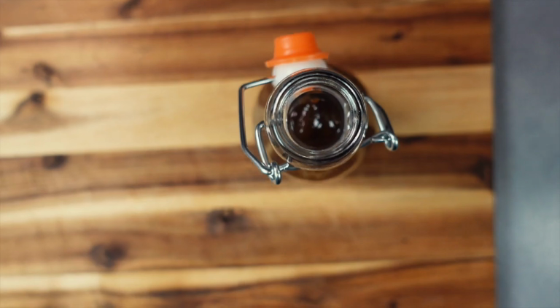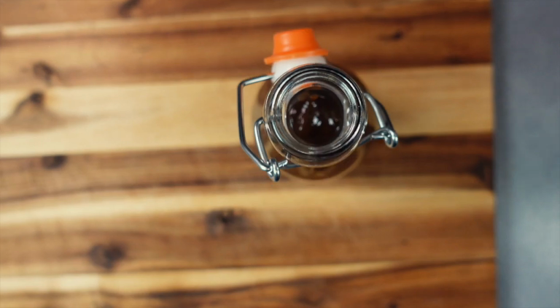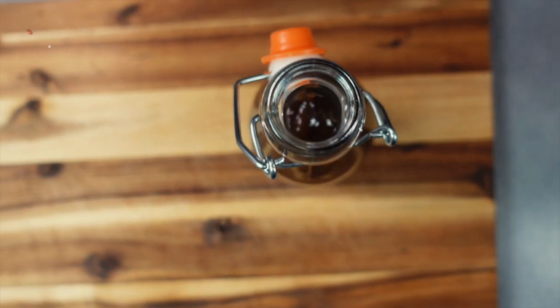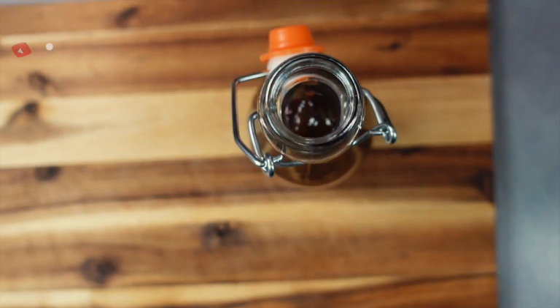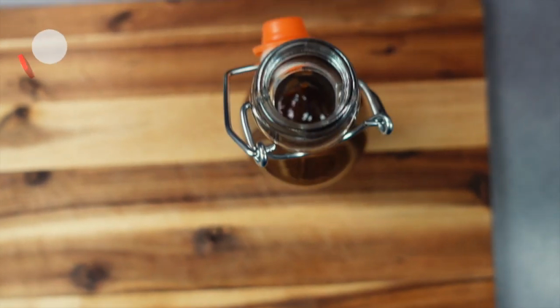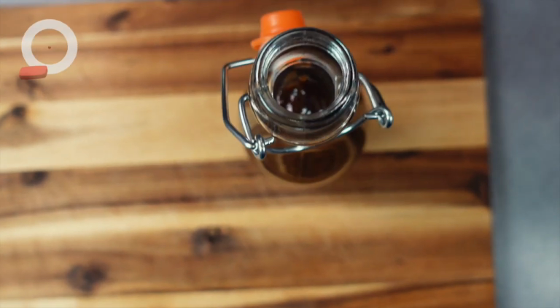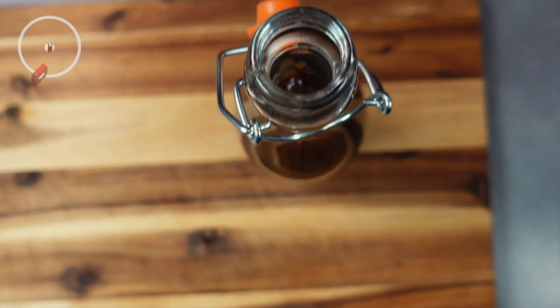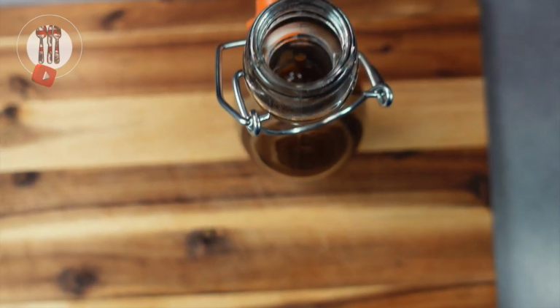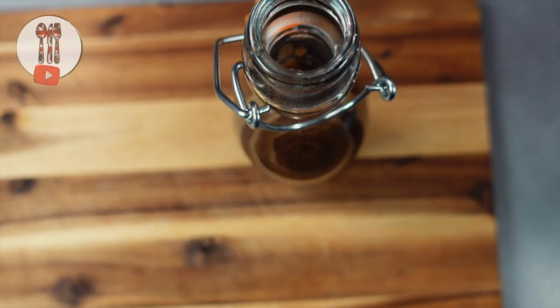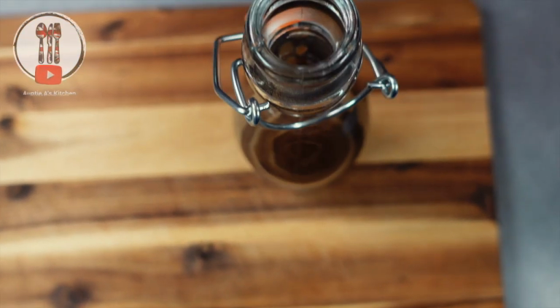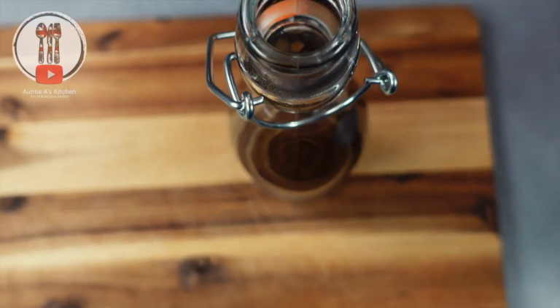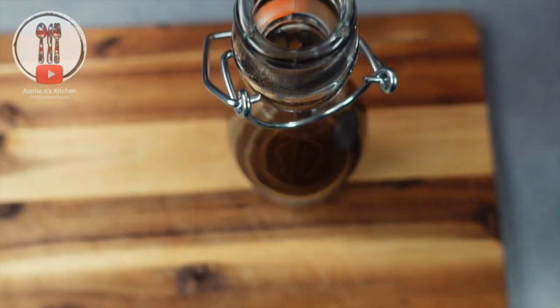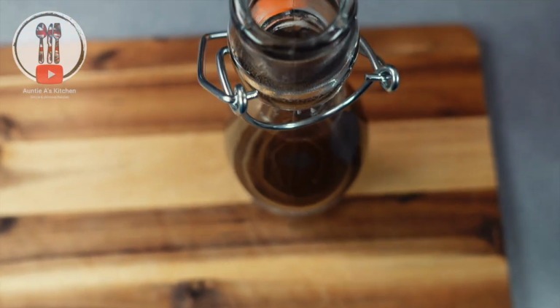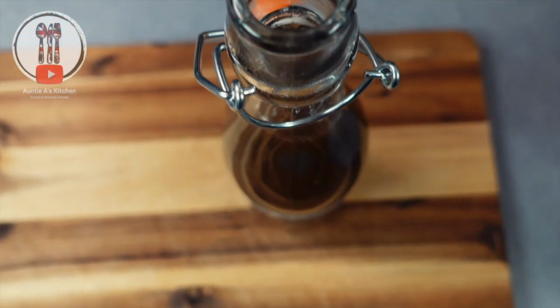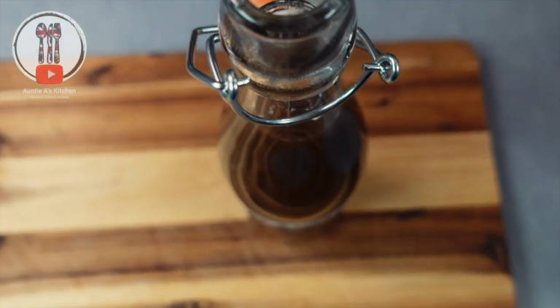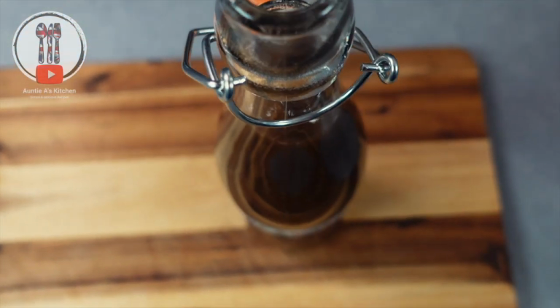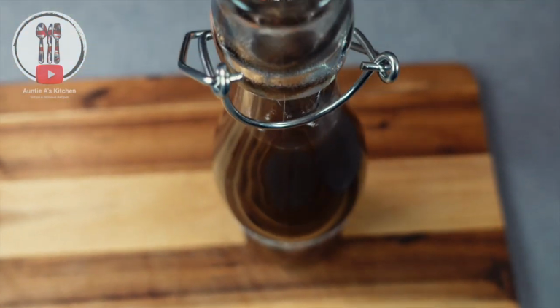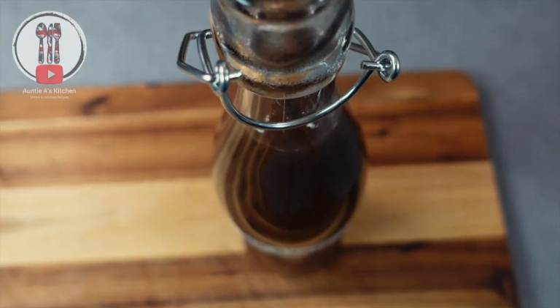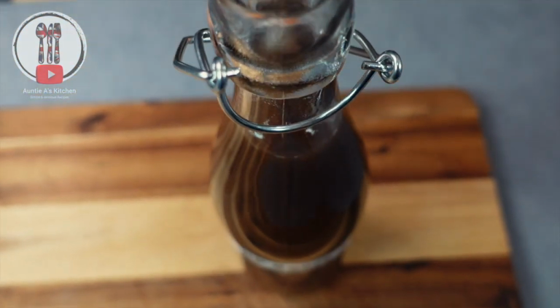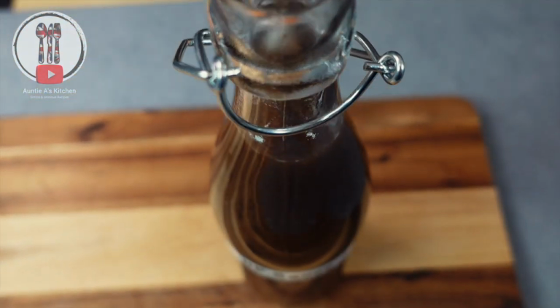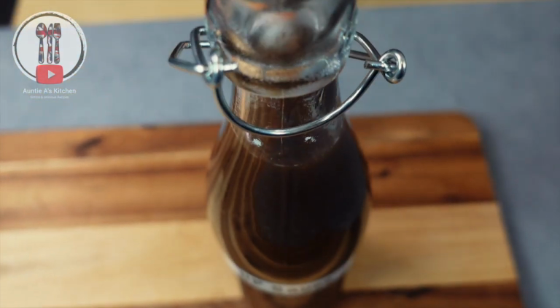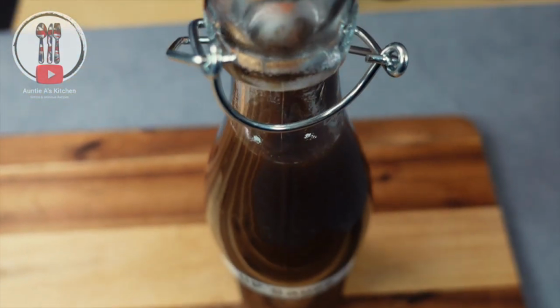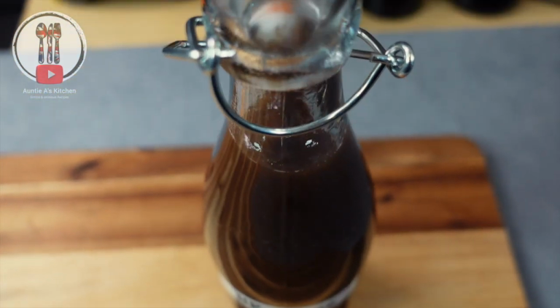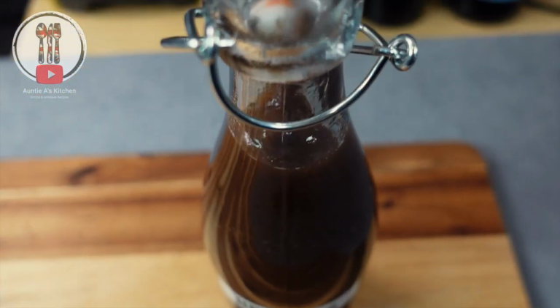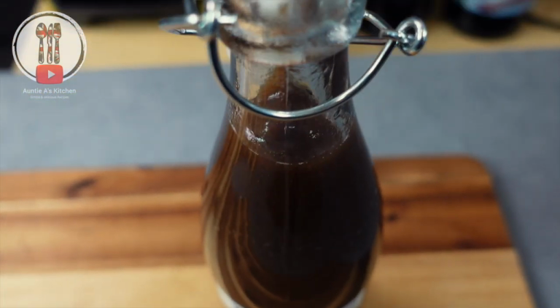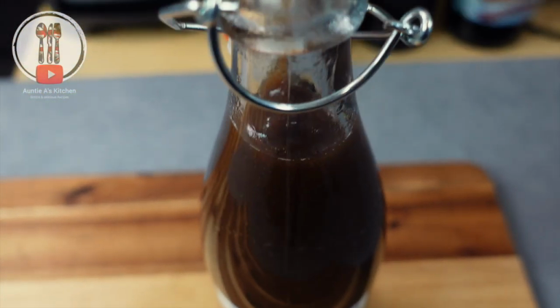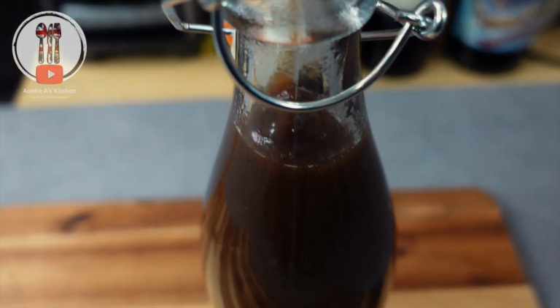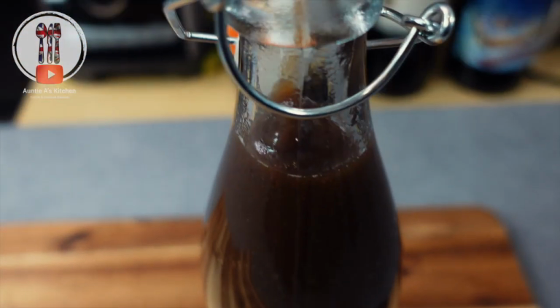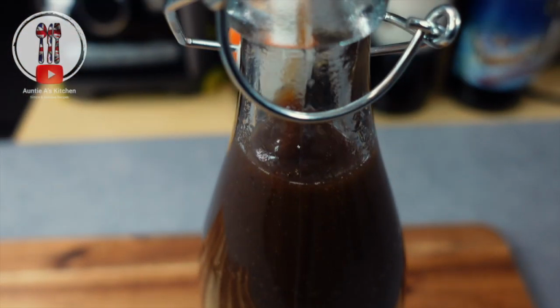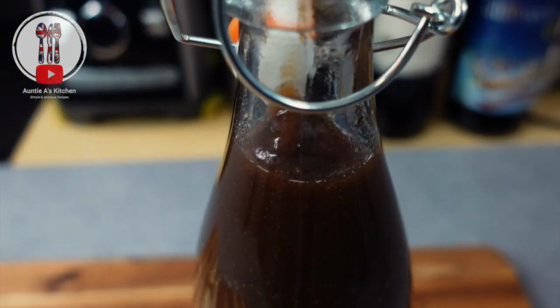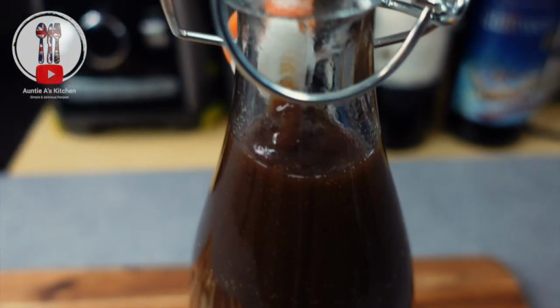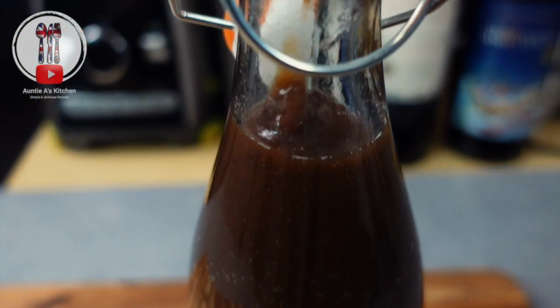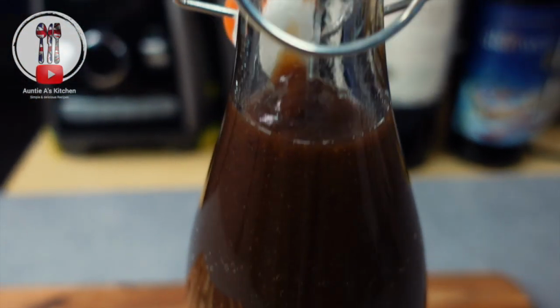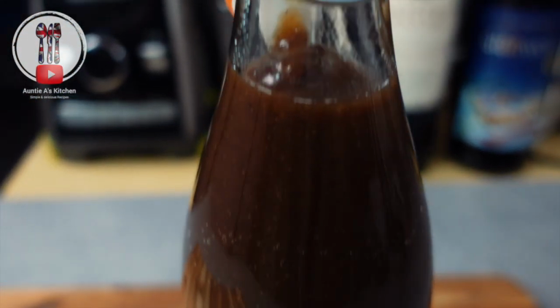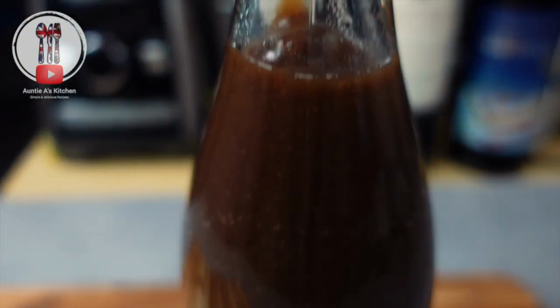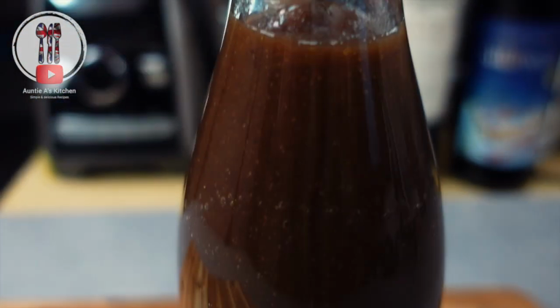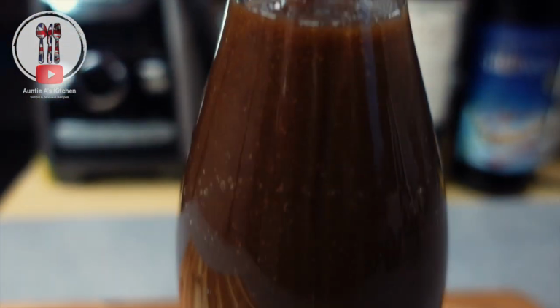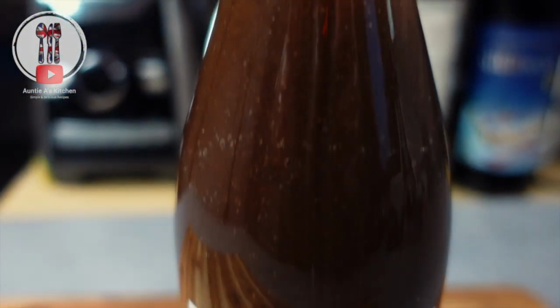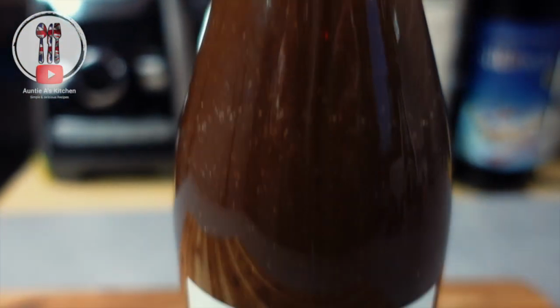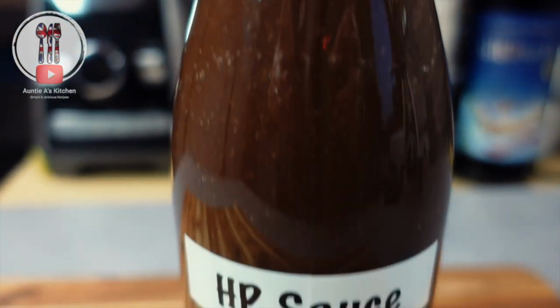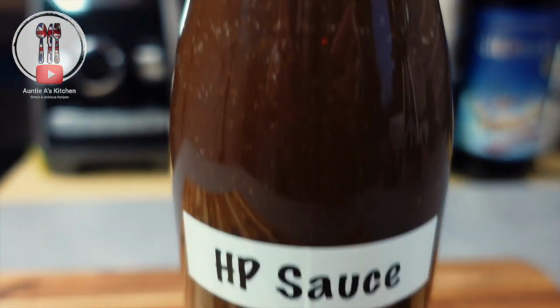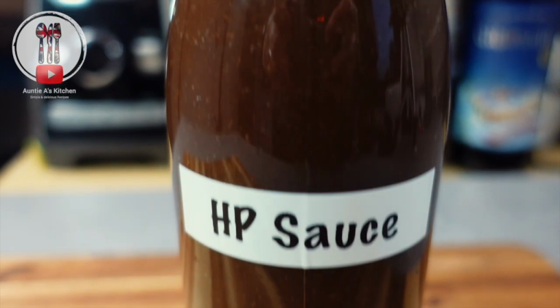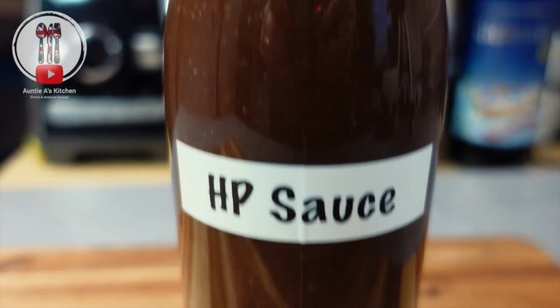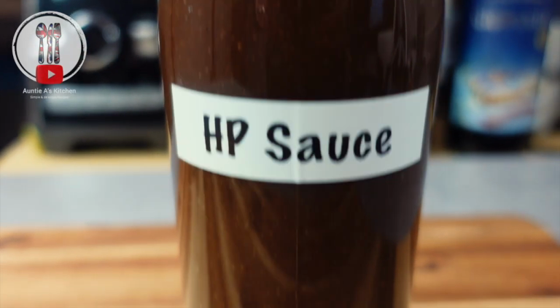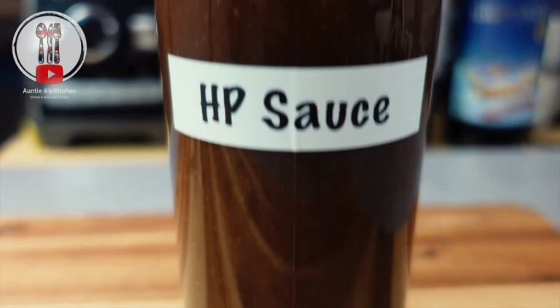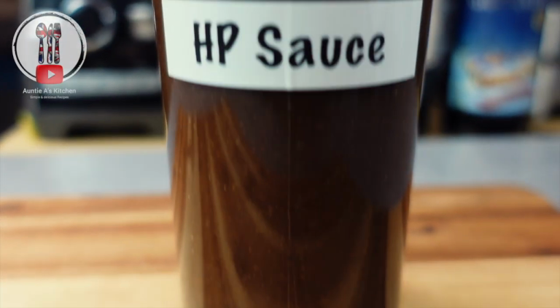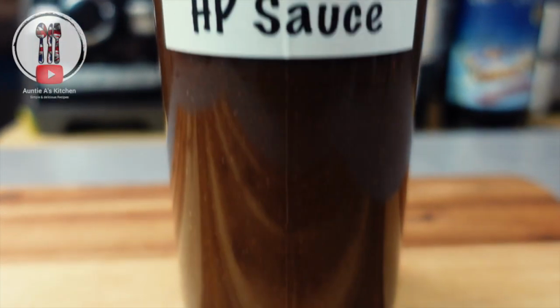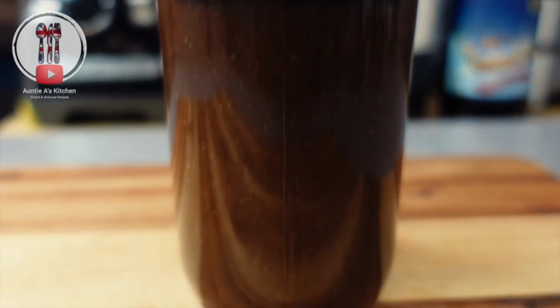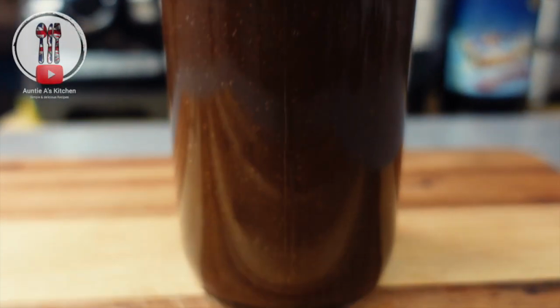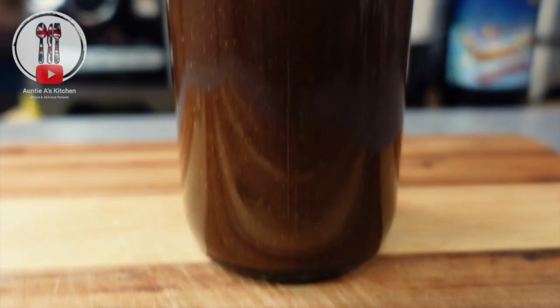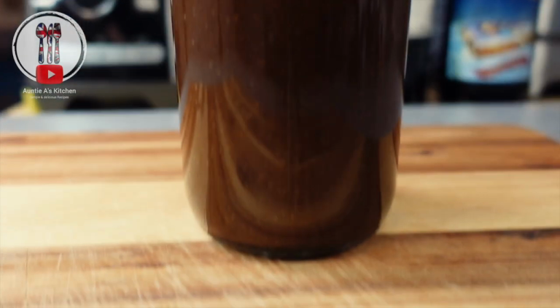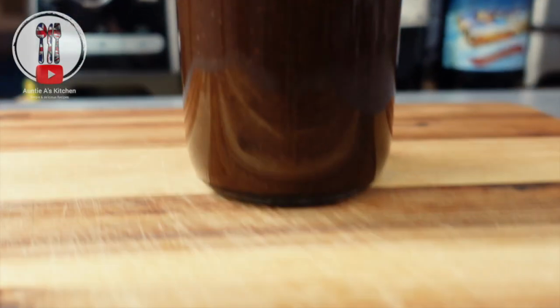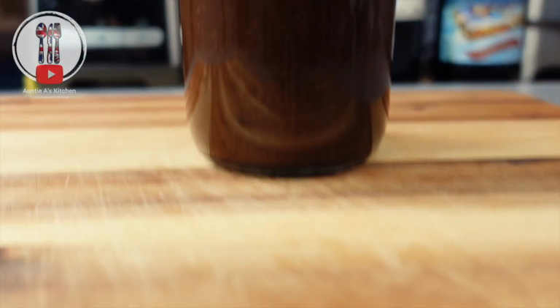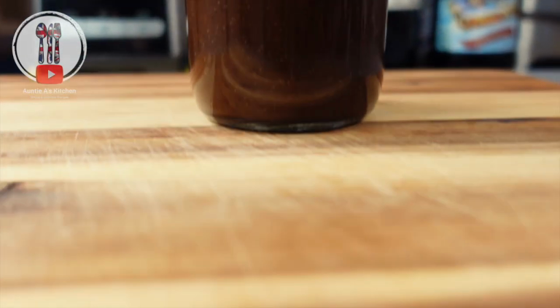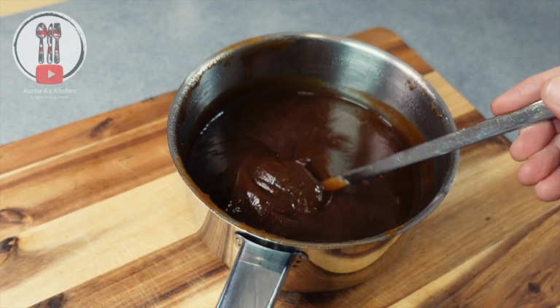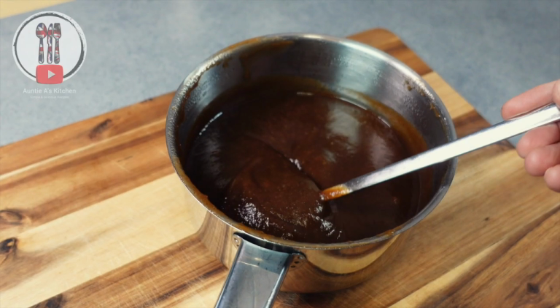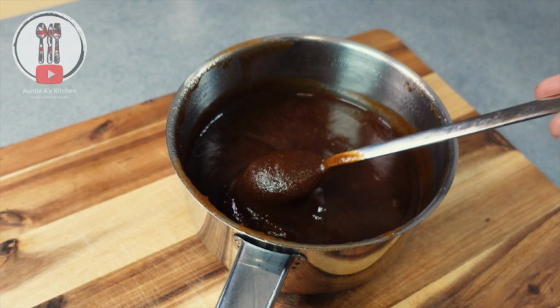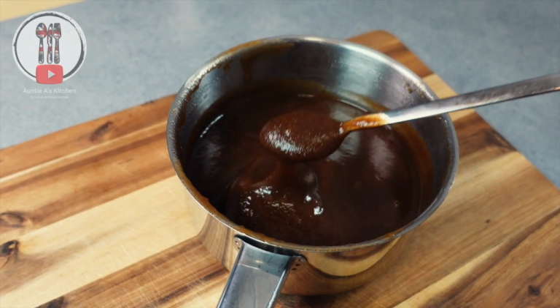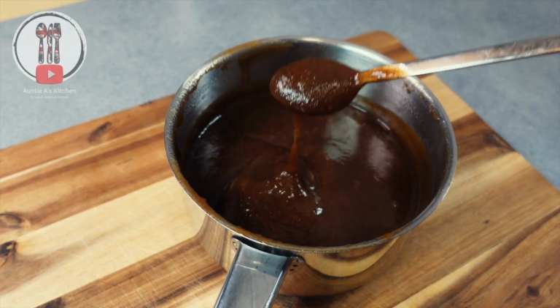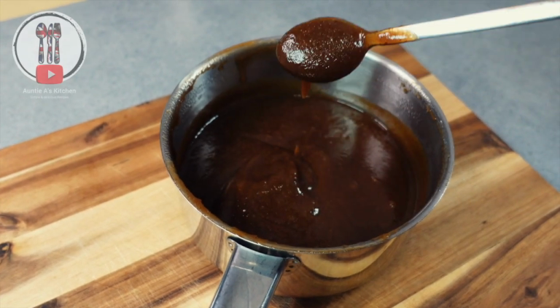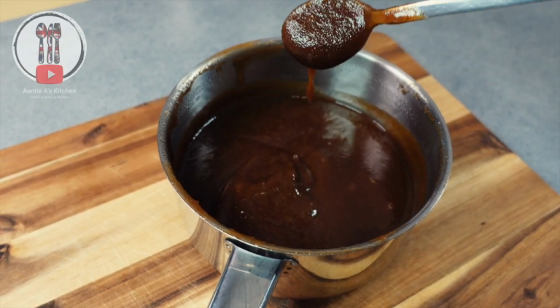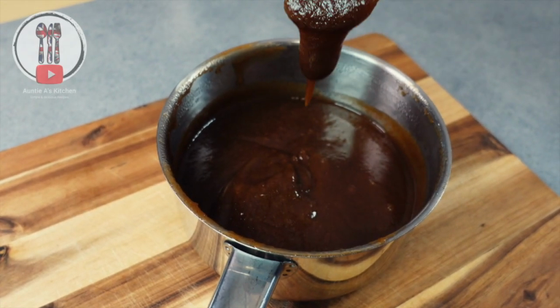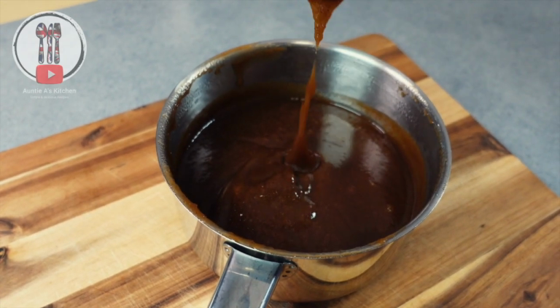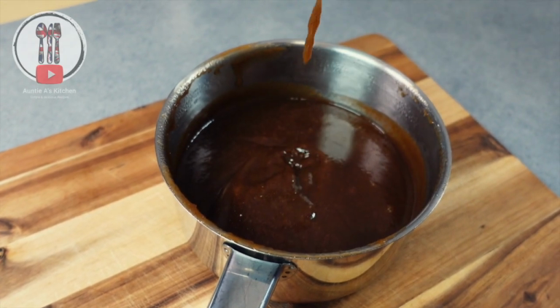Hi there YouTube friends, welcome back to Aunty A's kitchen. Get your bacon ready as today we're going to be making a delicious fruity and spicy sauce from the UK called HP sauce.